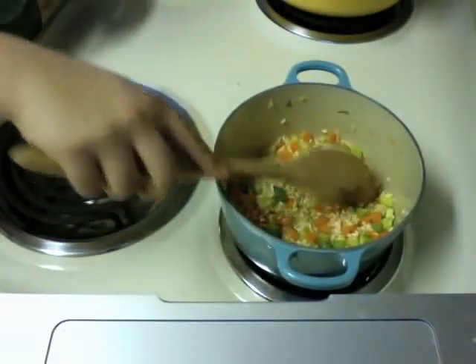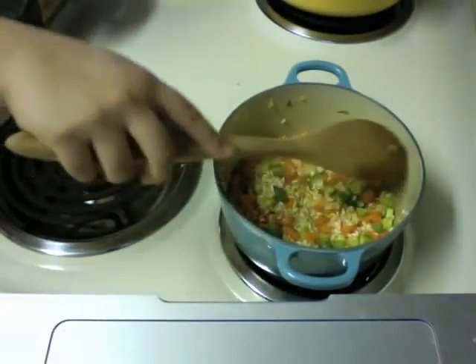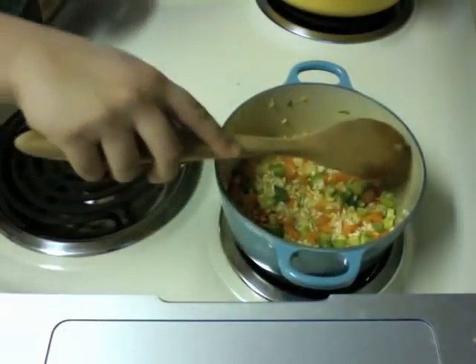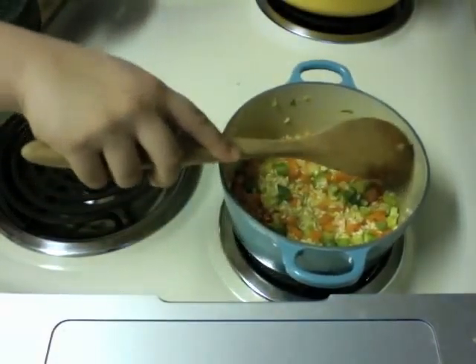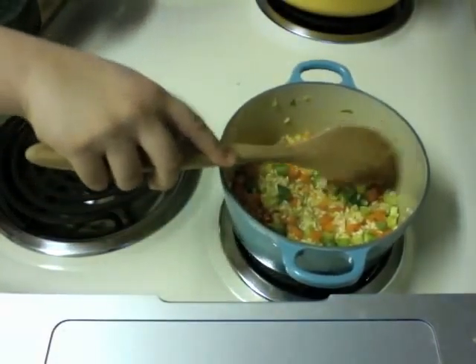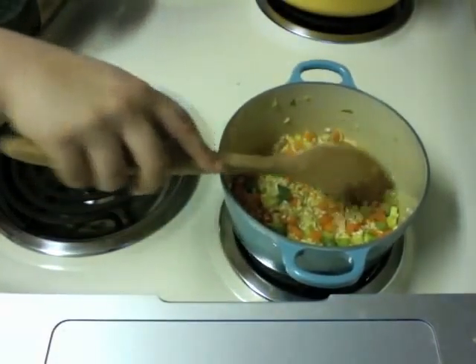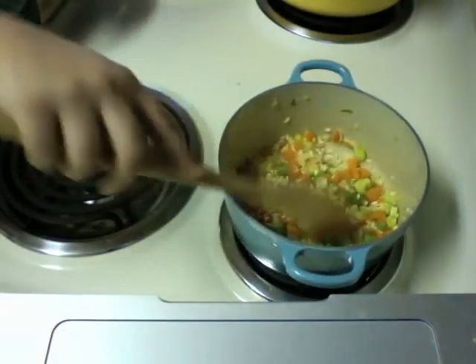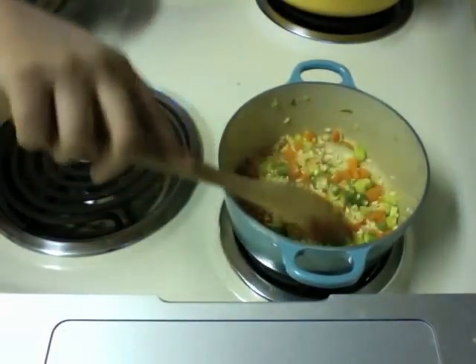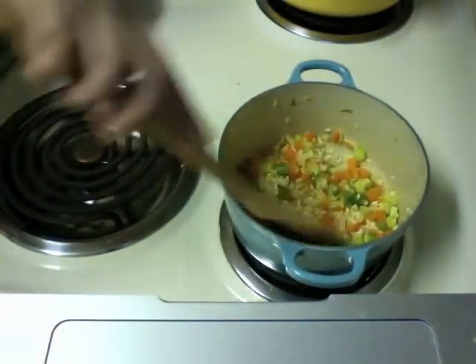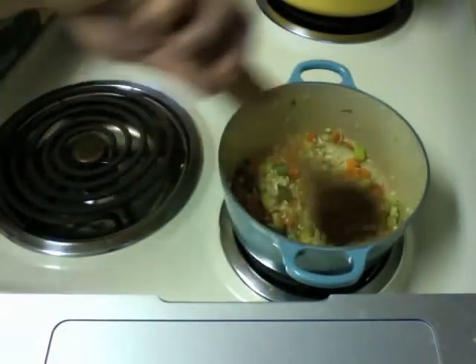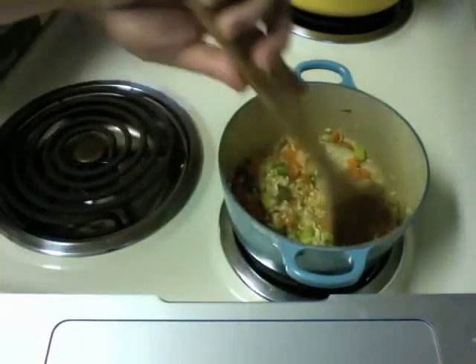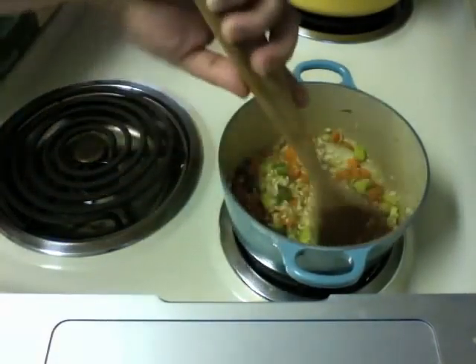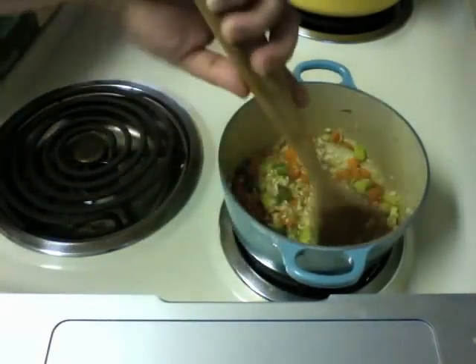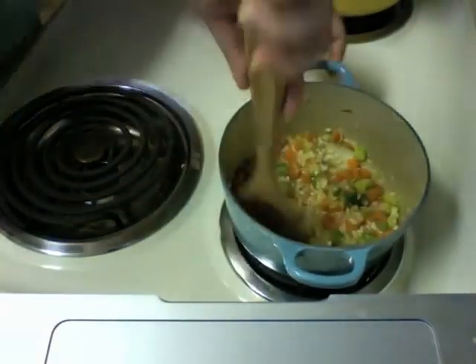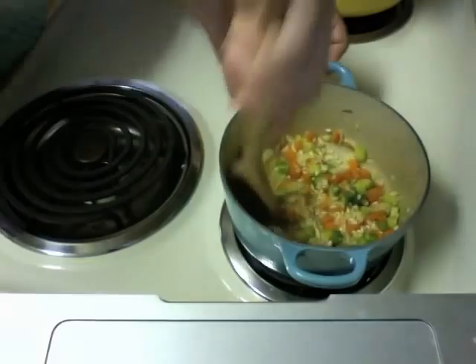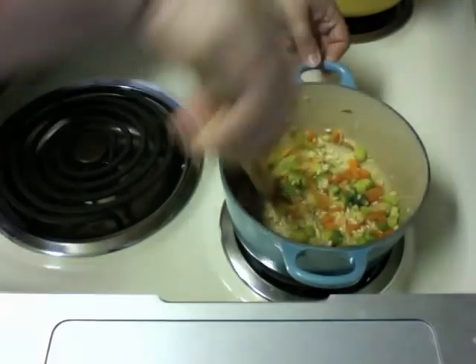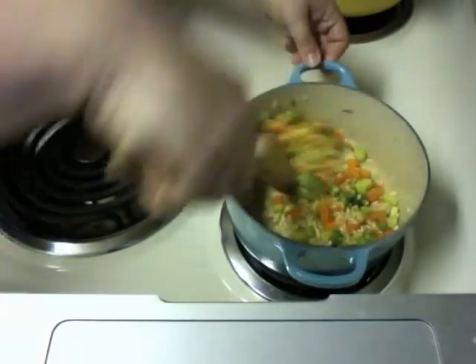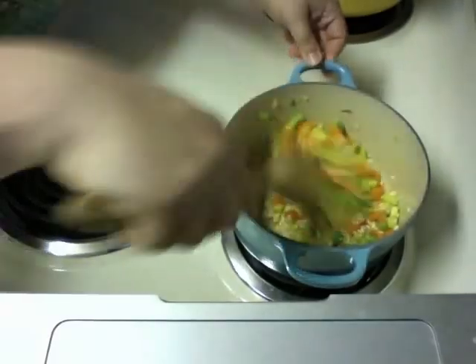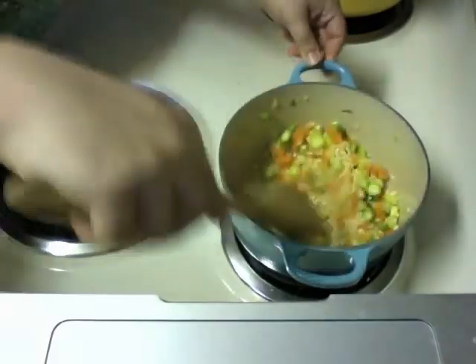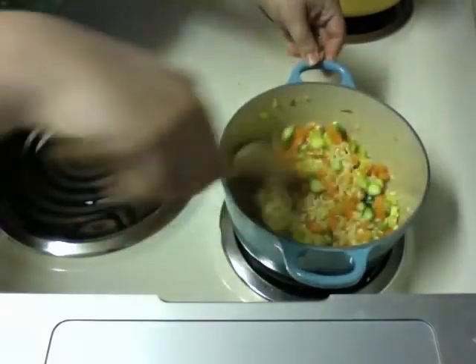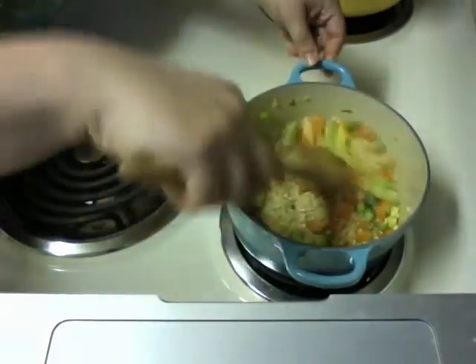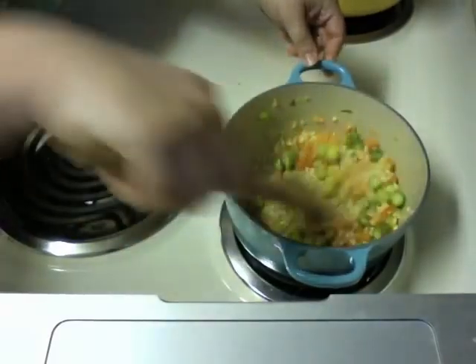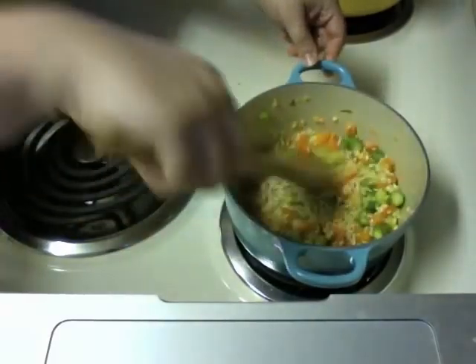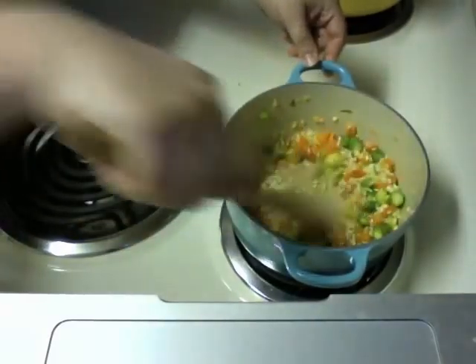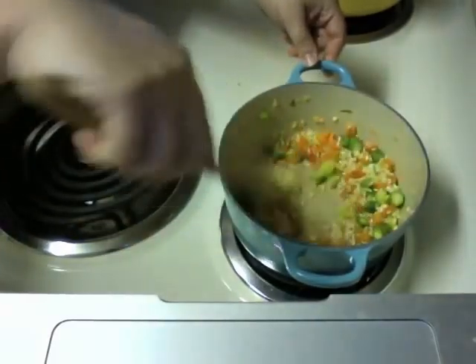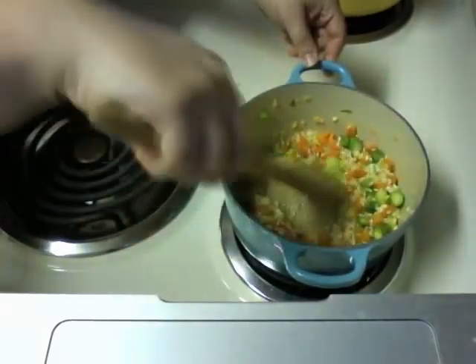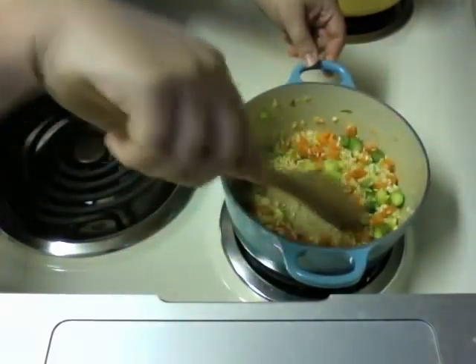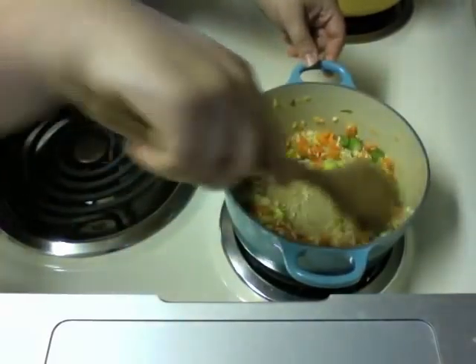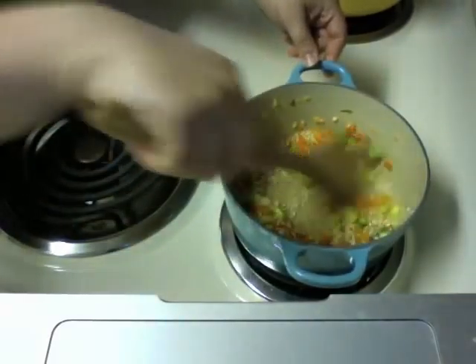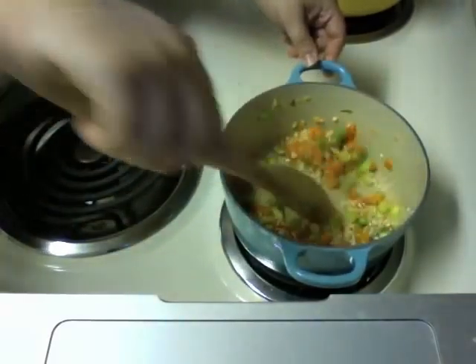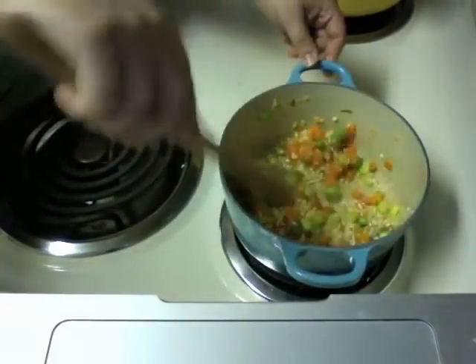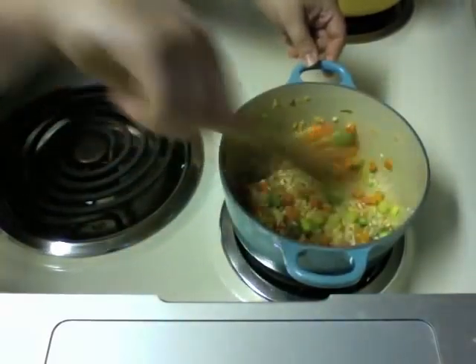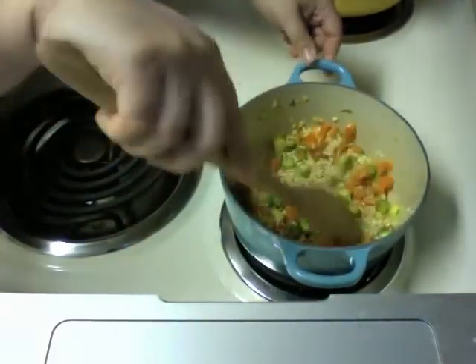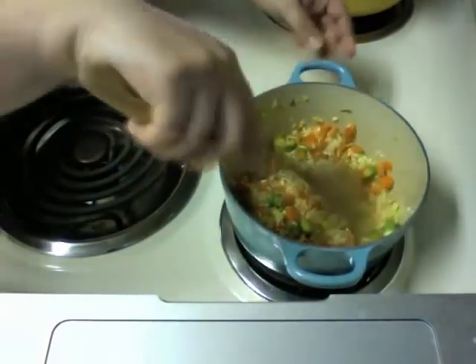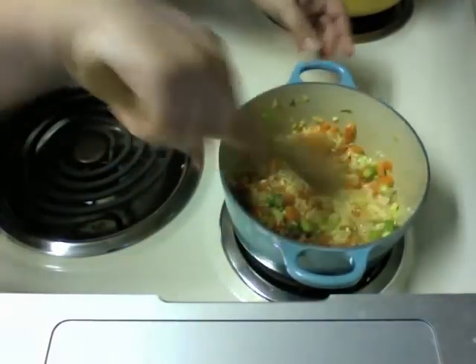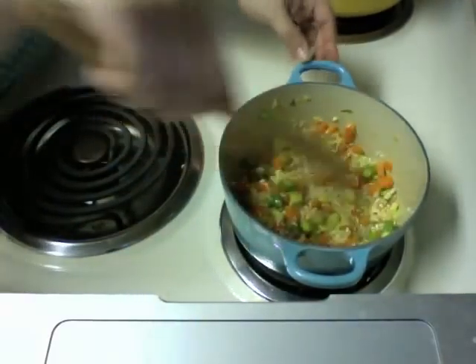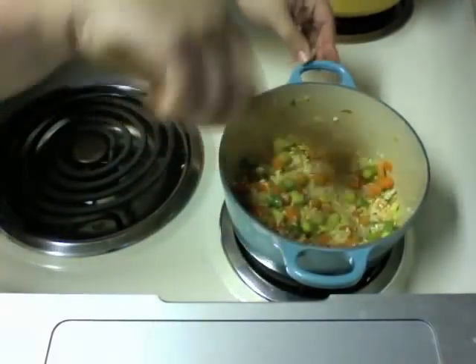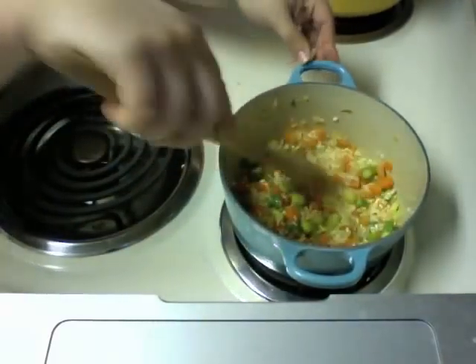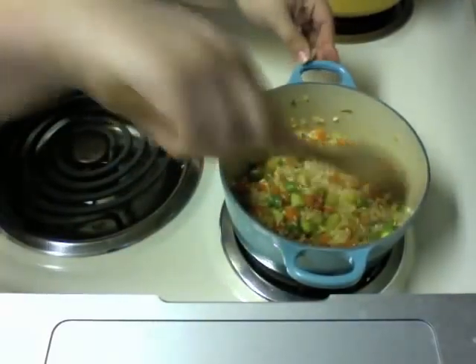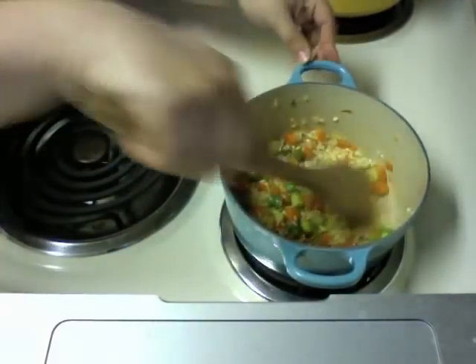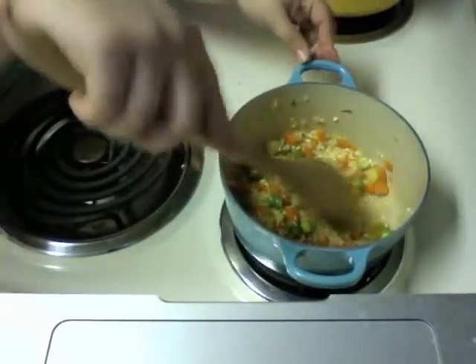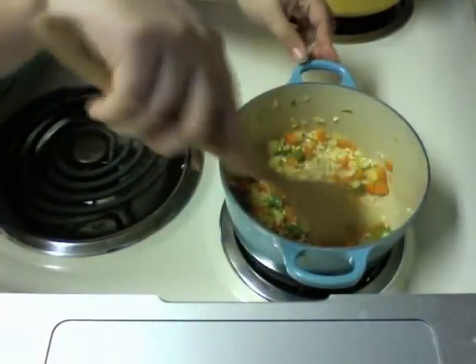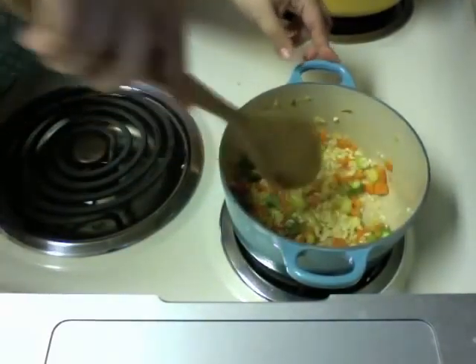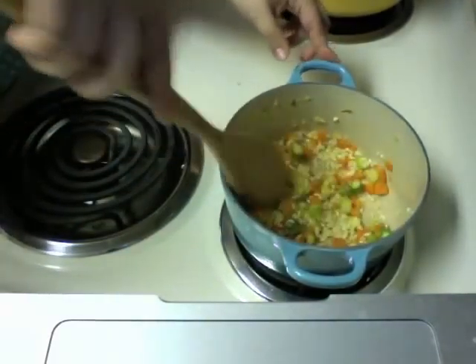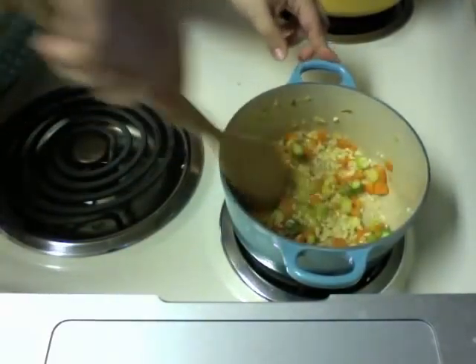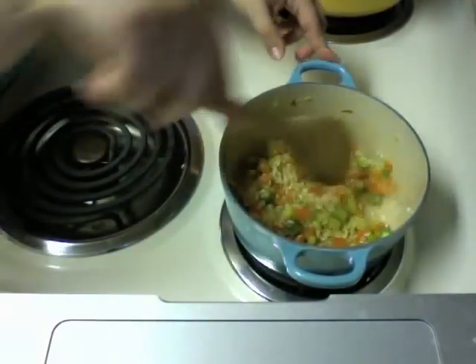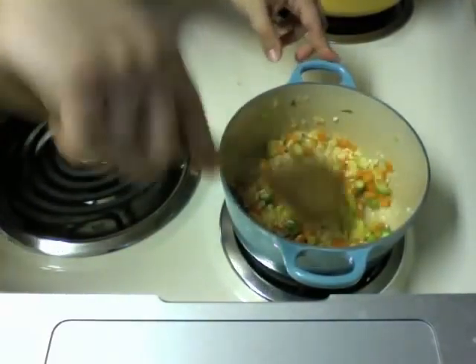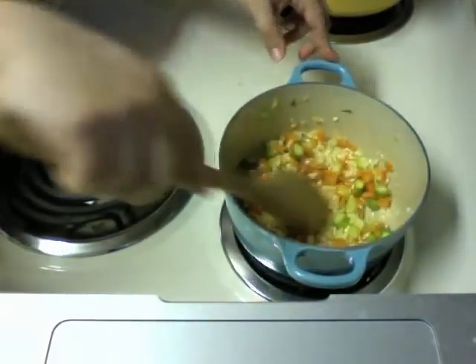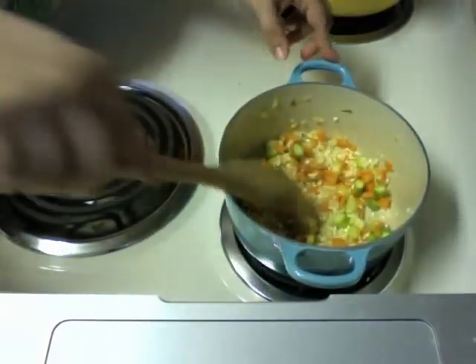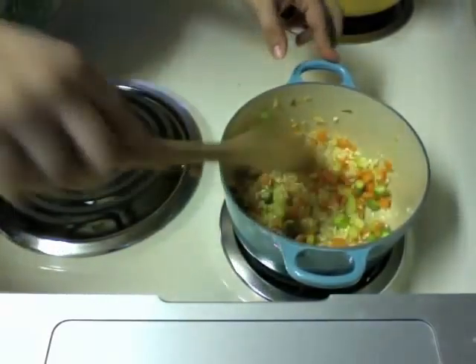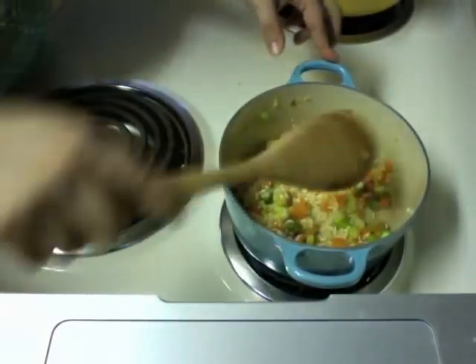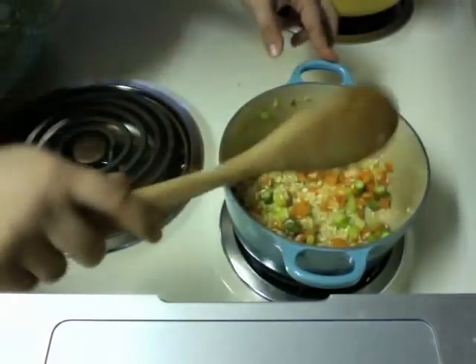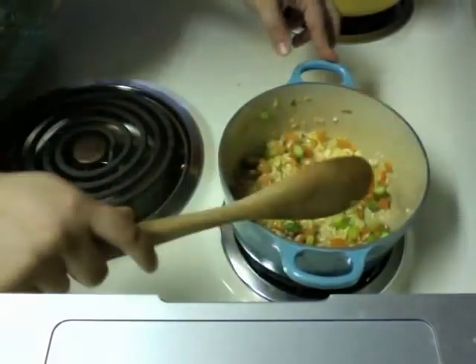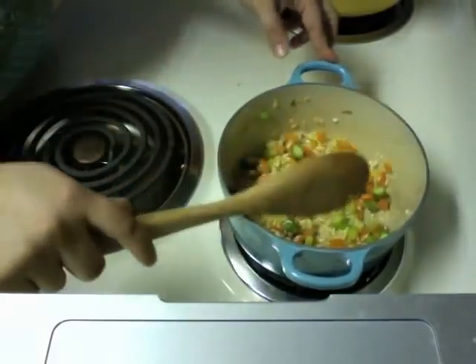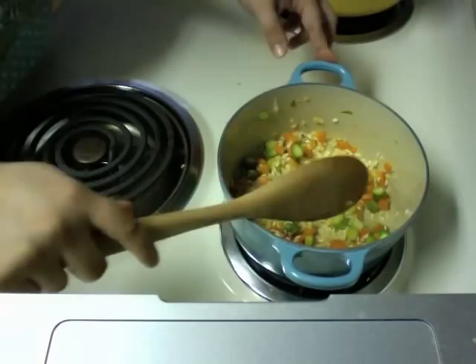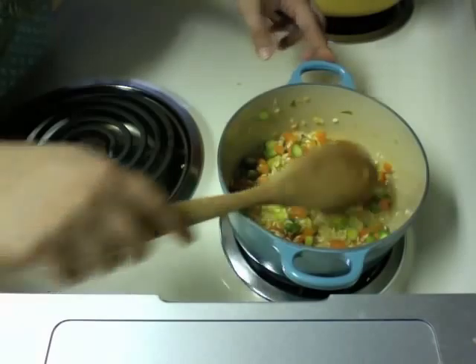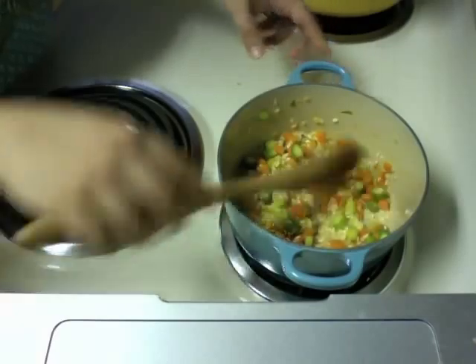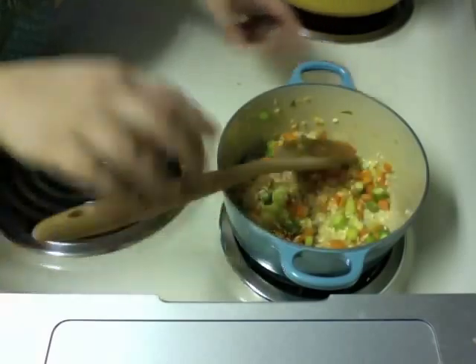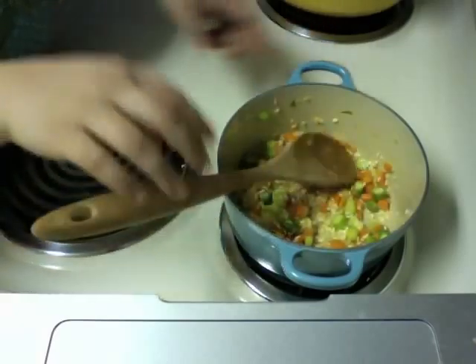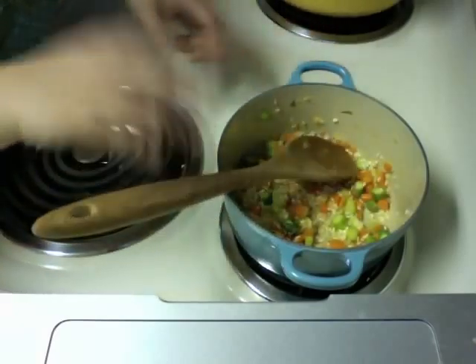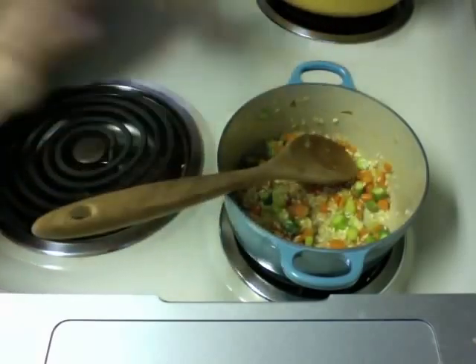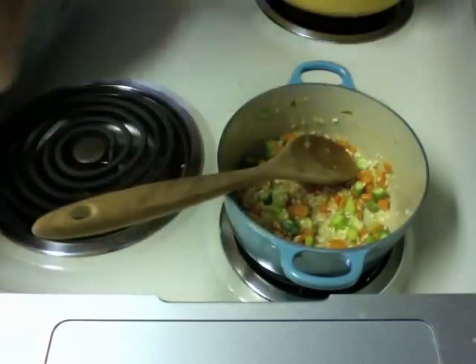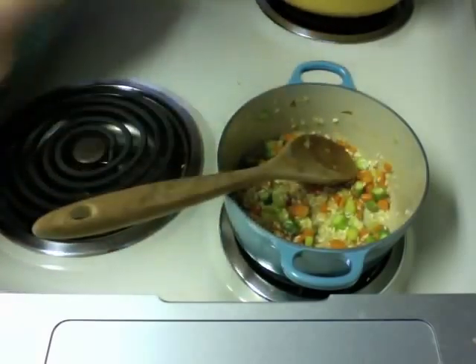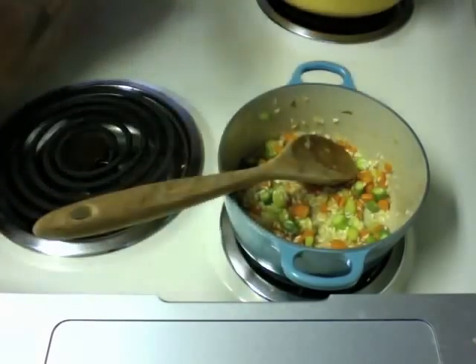I used asparagus instead of celery, but we can call it the jennipoix. When you make this, you can tell your family we're having risotto with jennipoix. That was so corny.